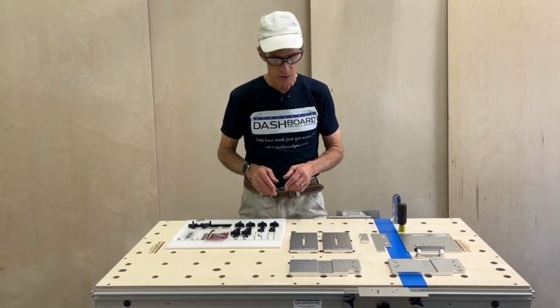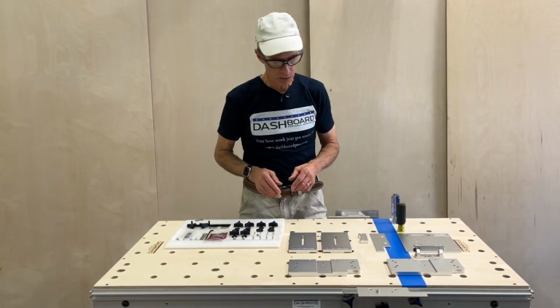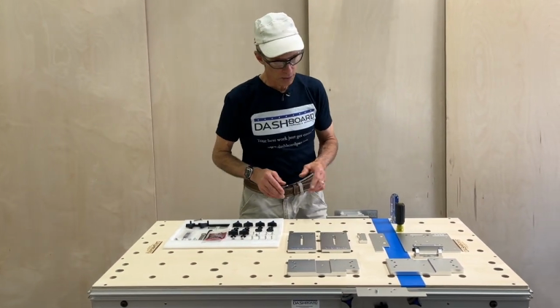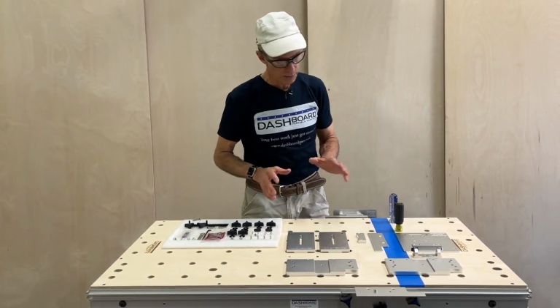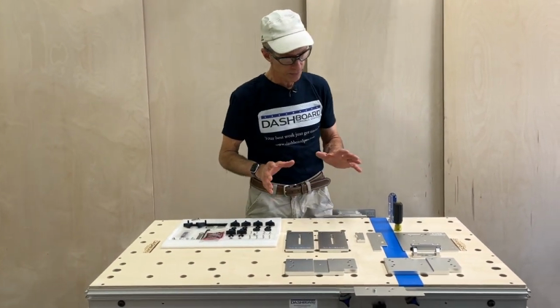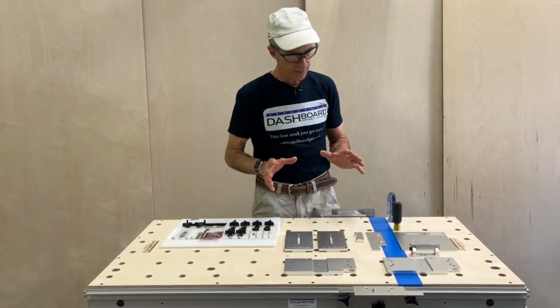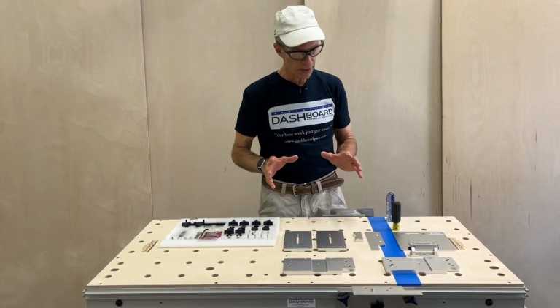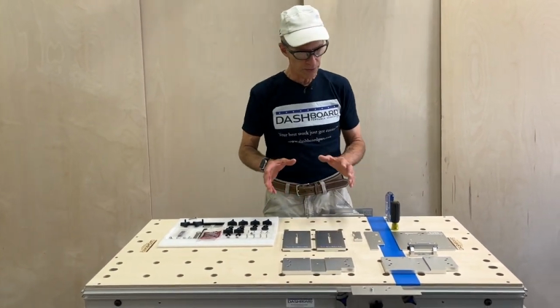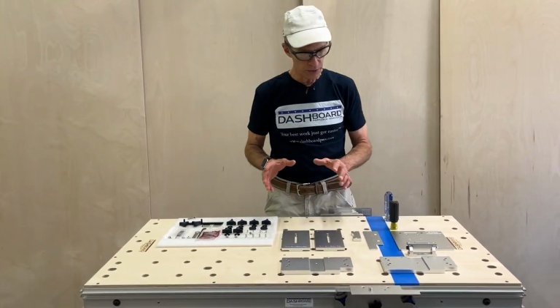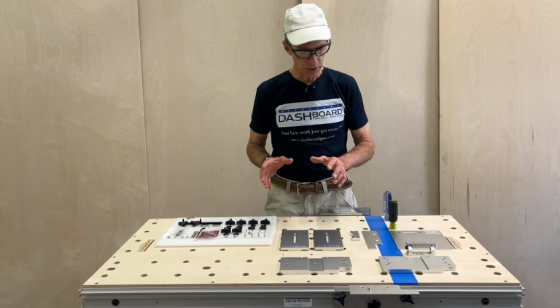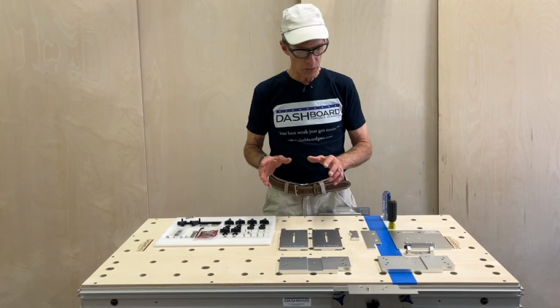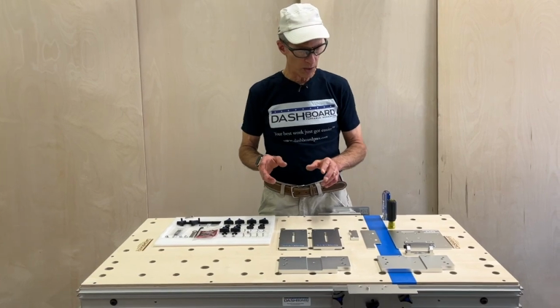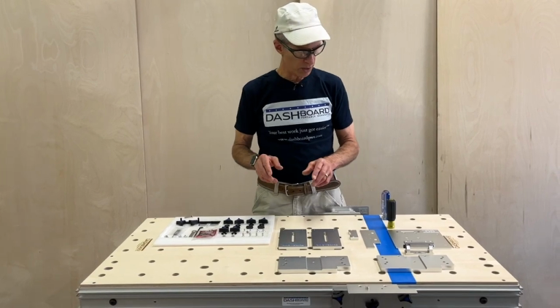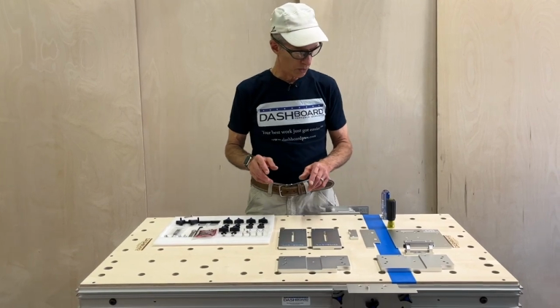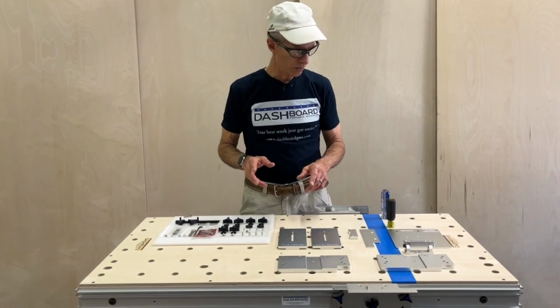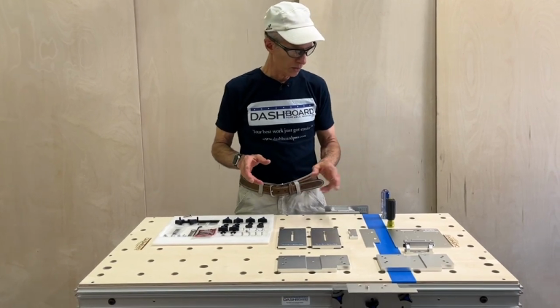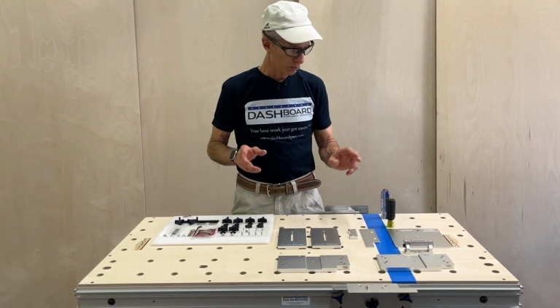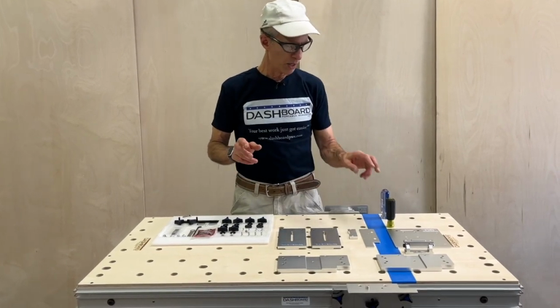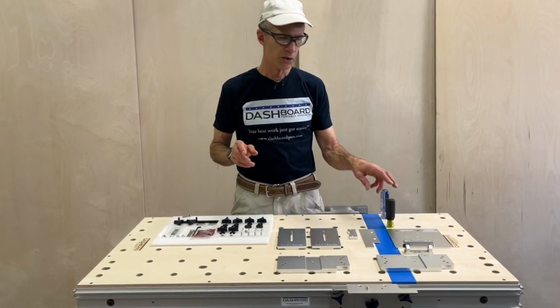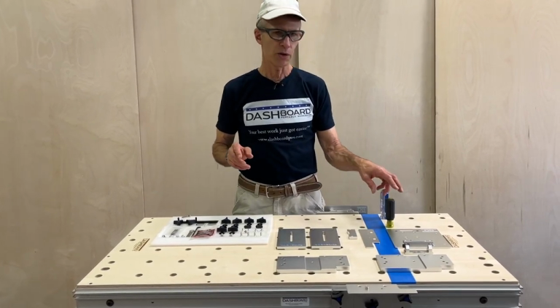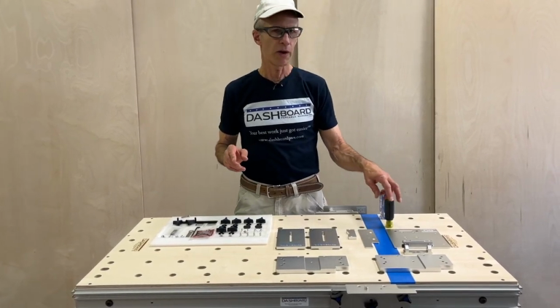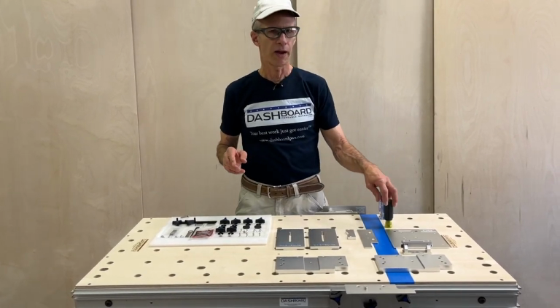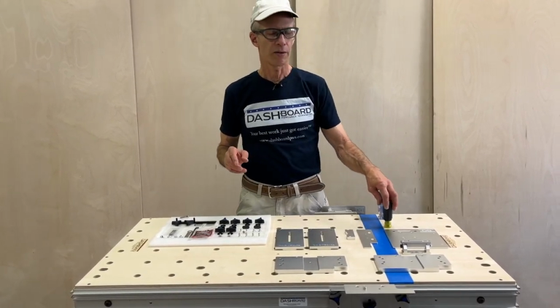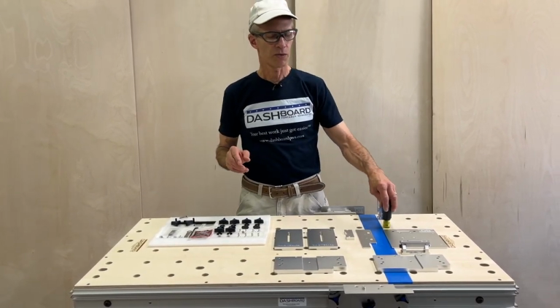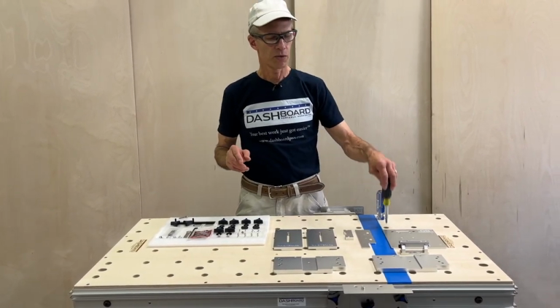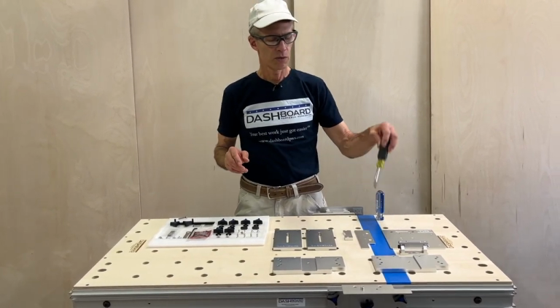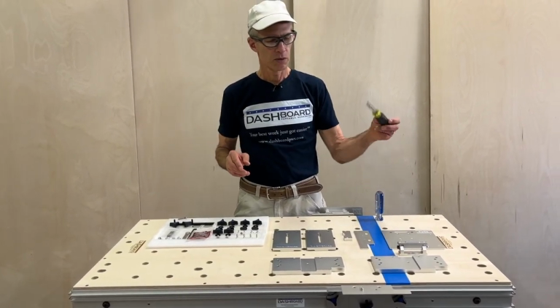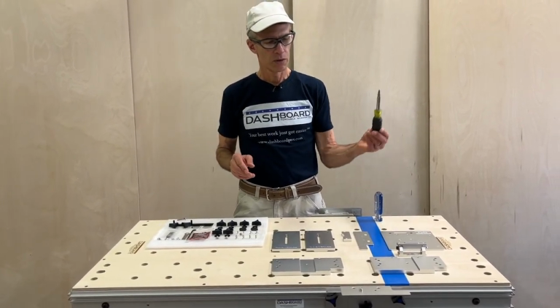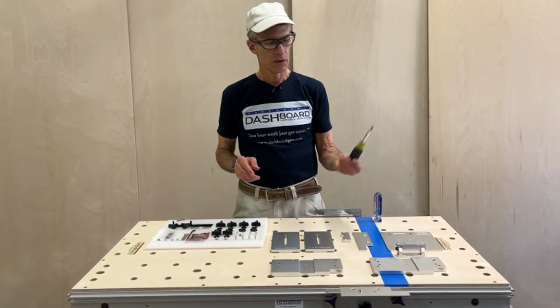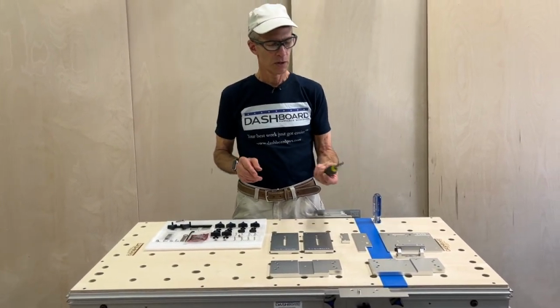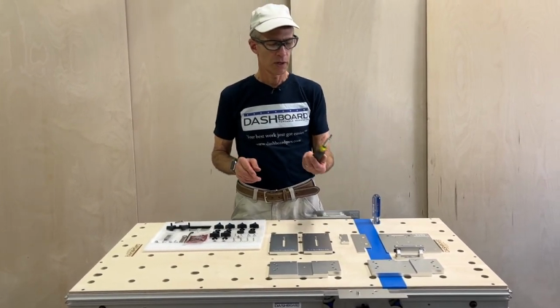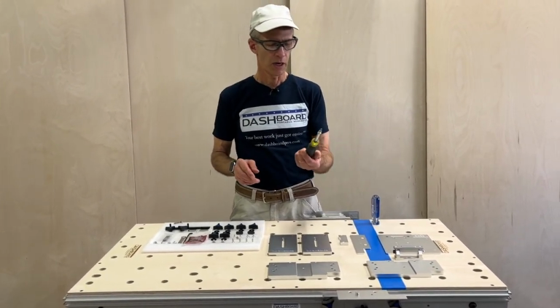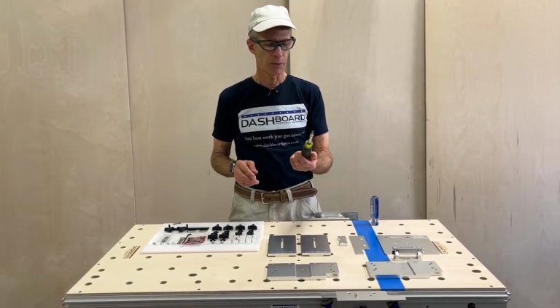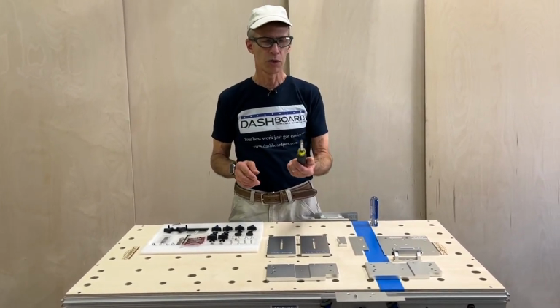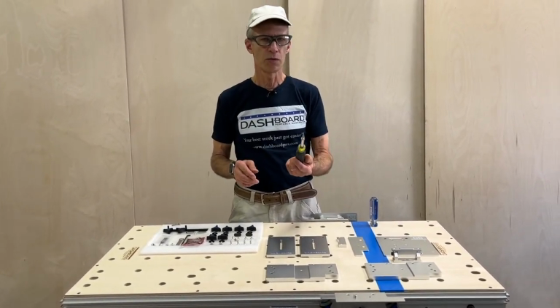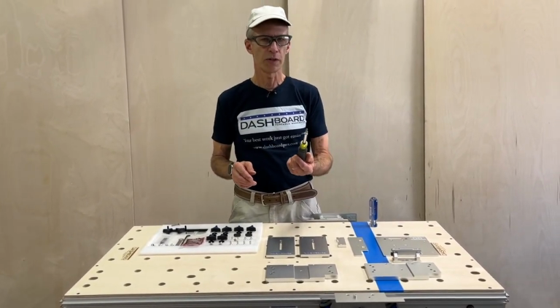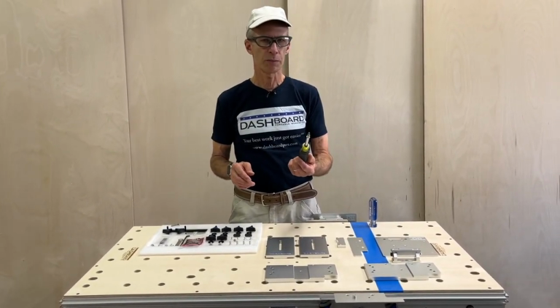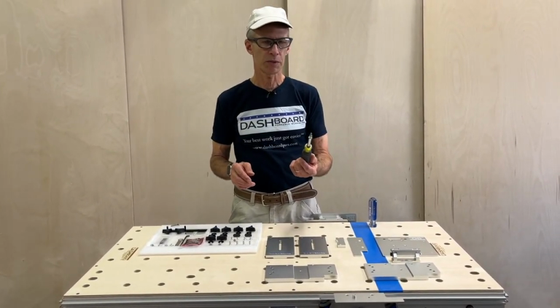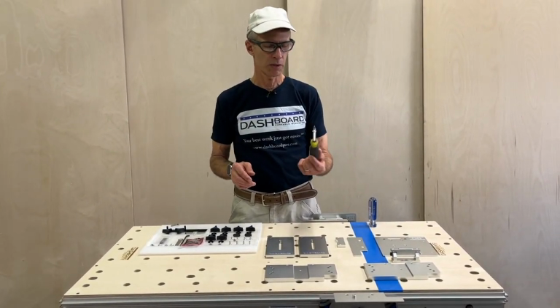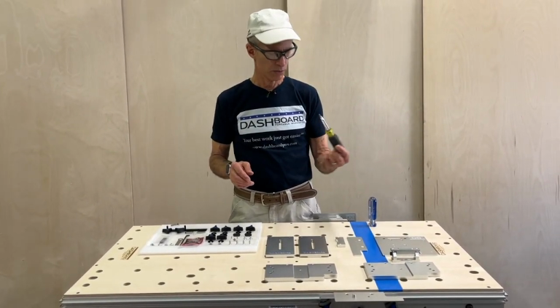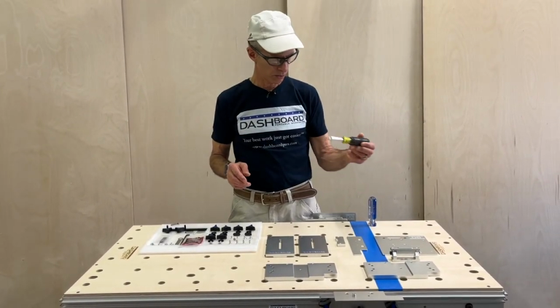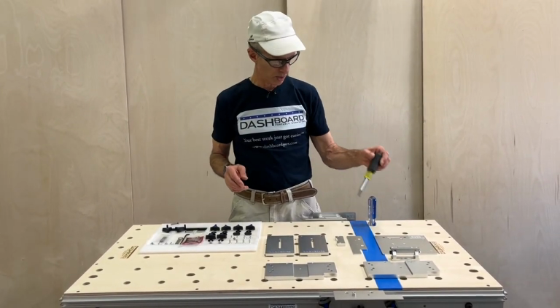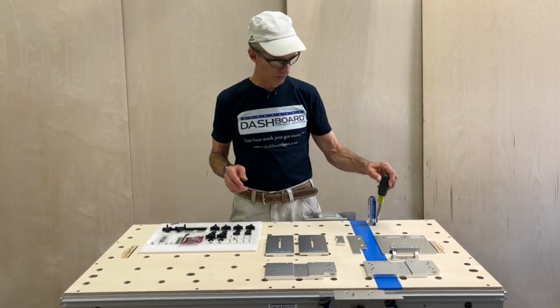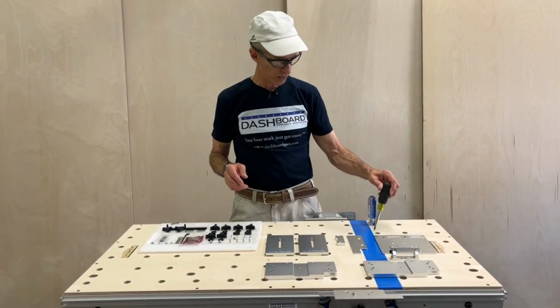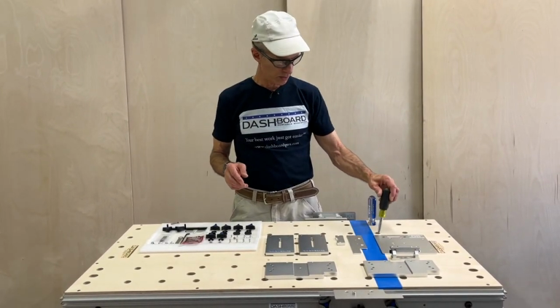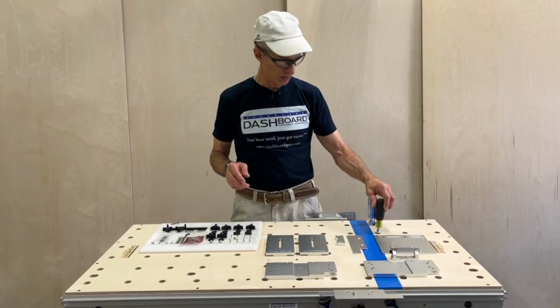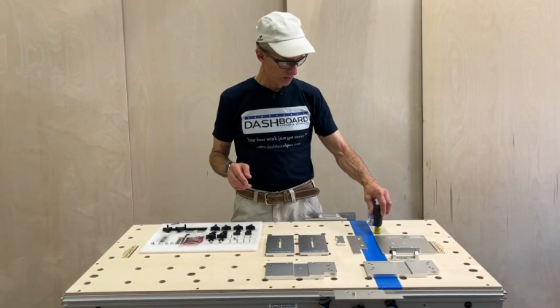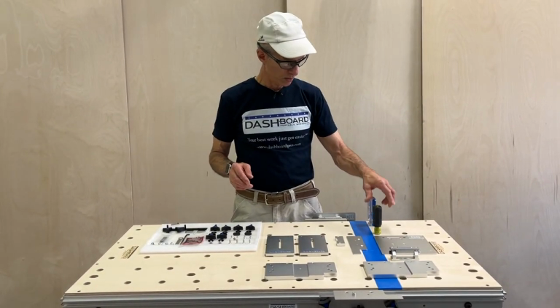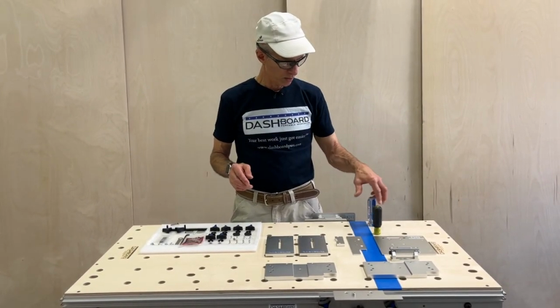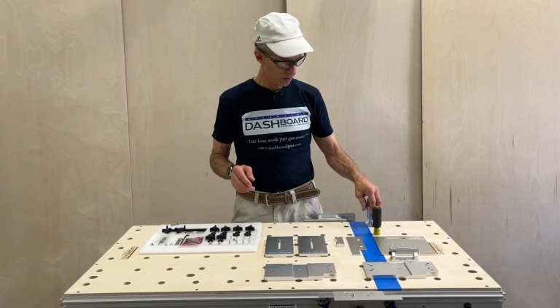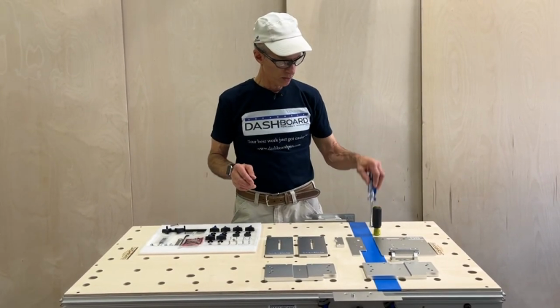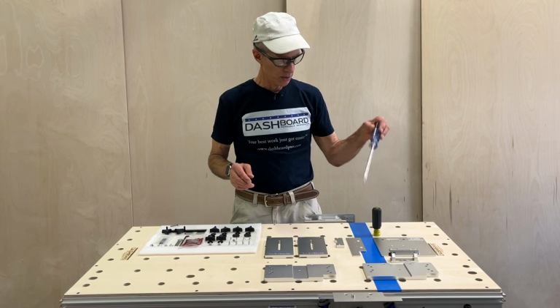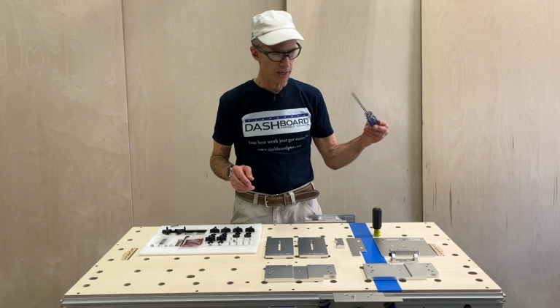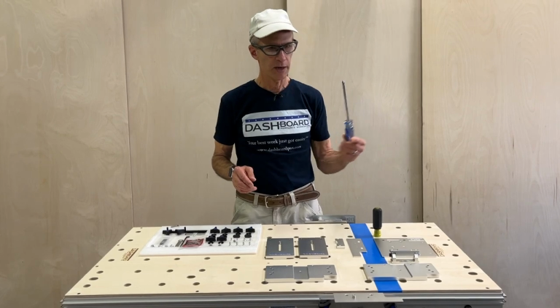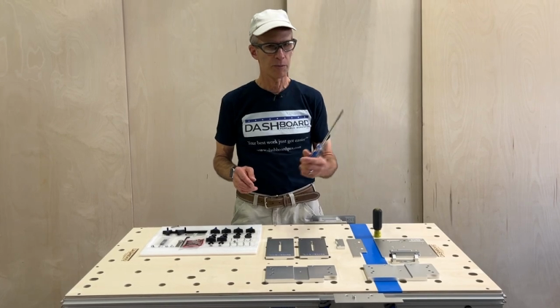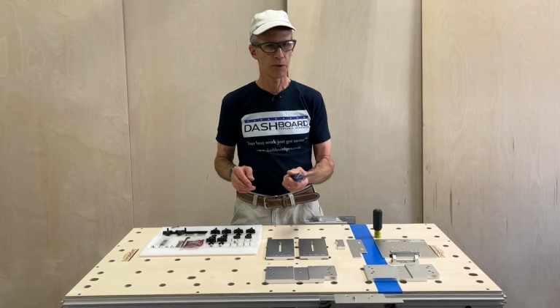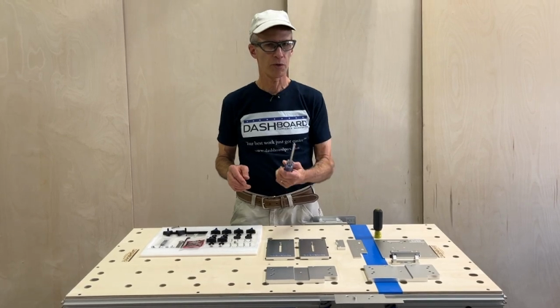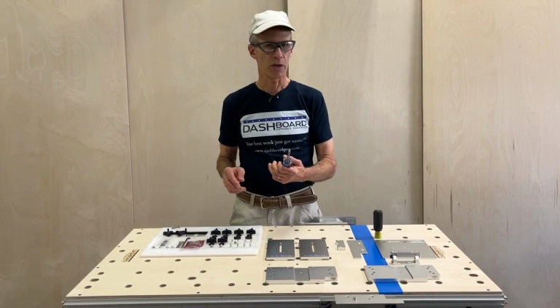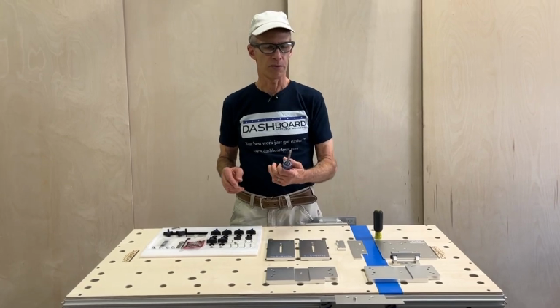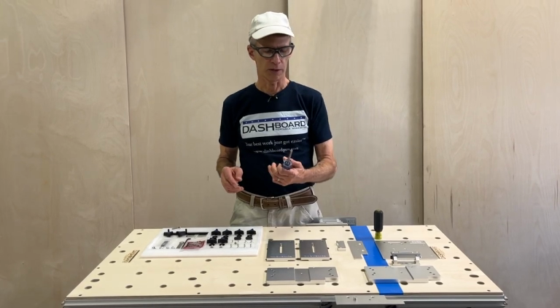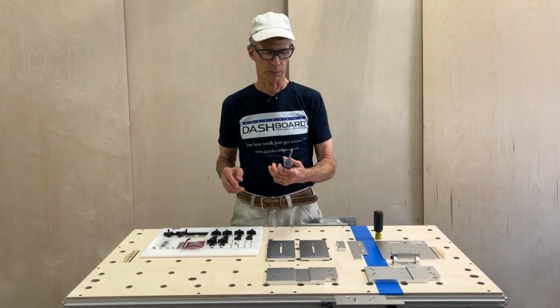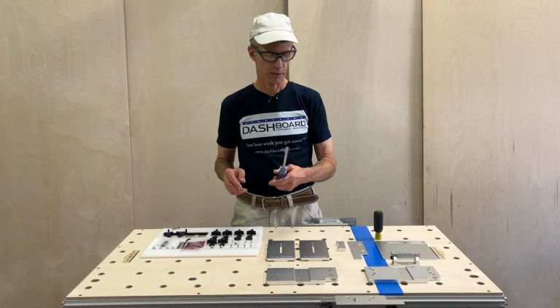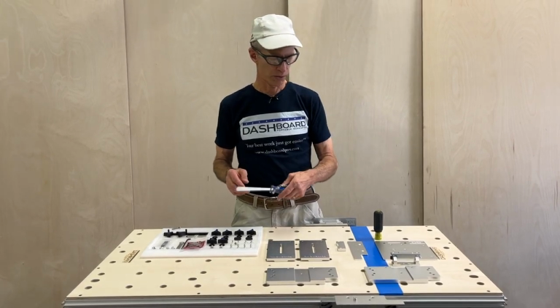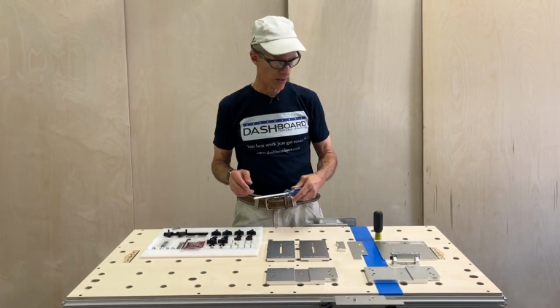So now the first thing you want to do — make sure you have a number two Phillips screwdriver and a number three Phillips screwdriver.